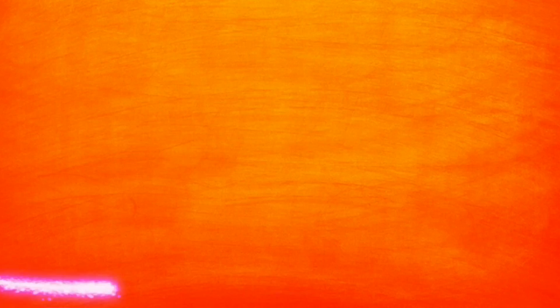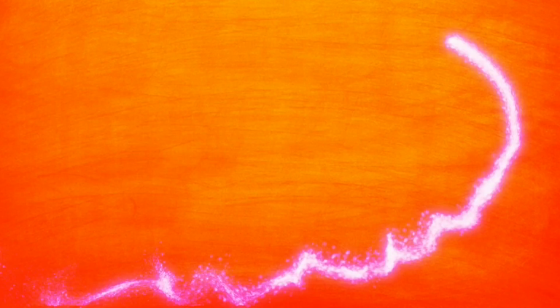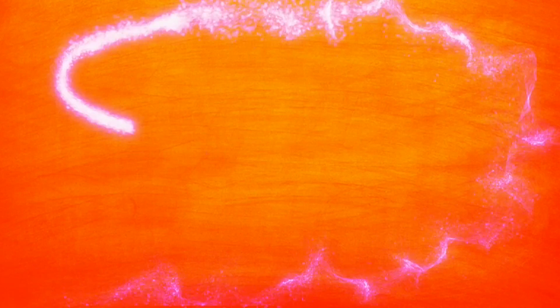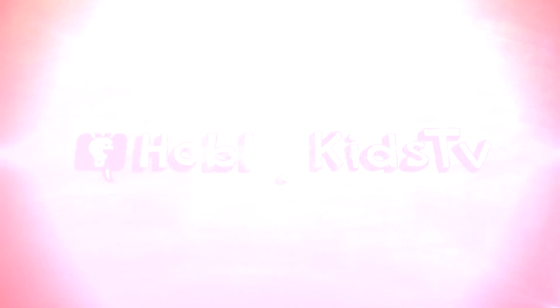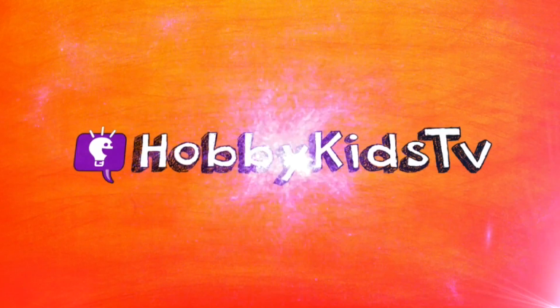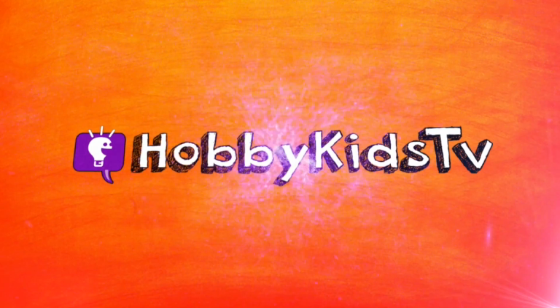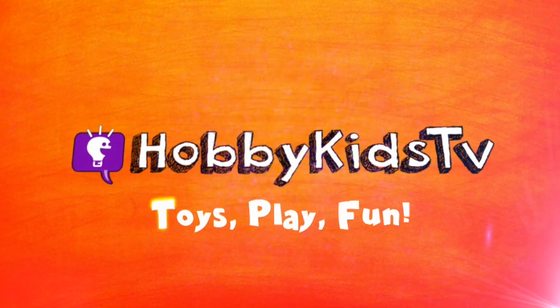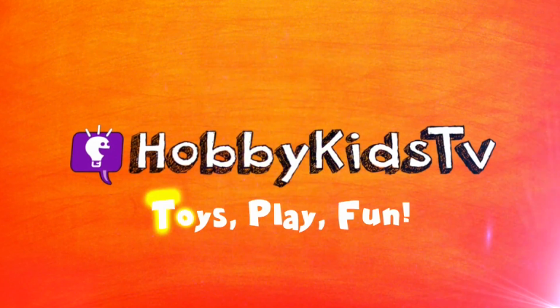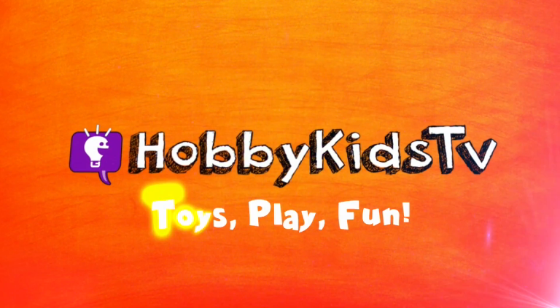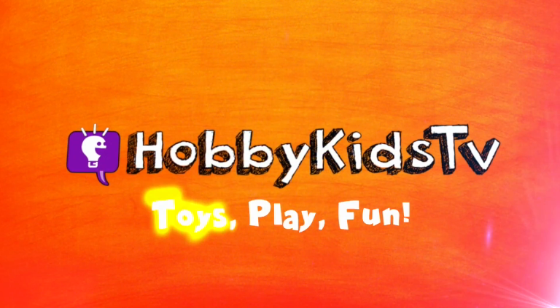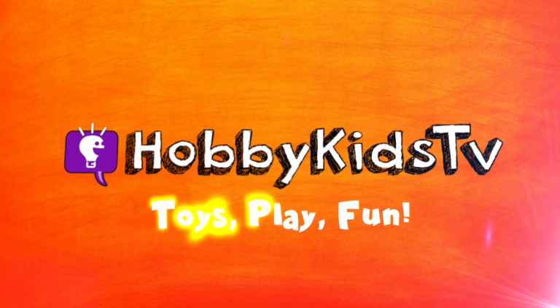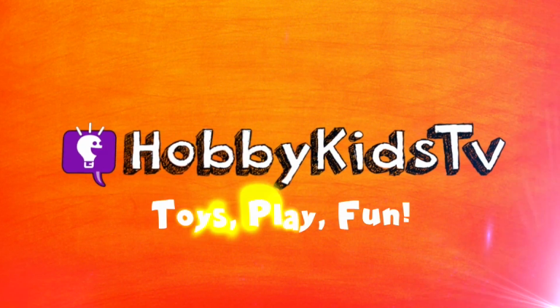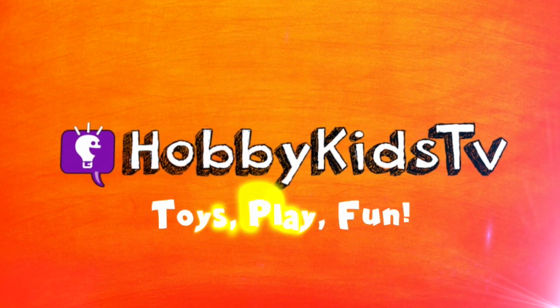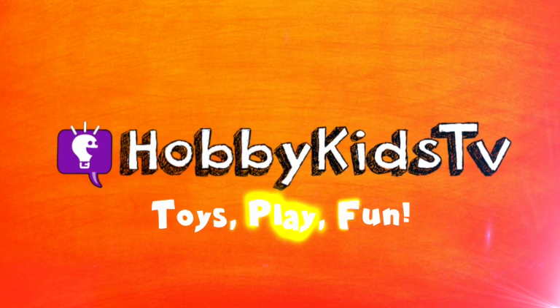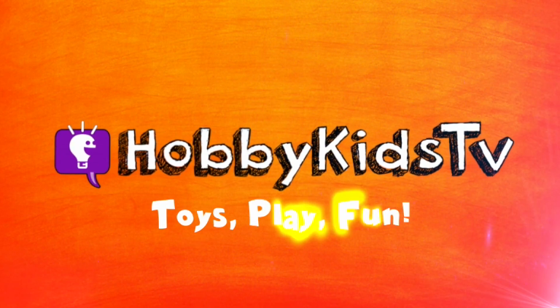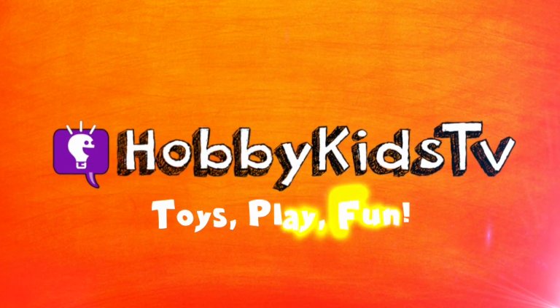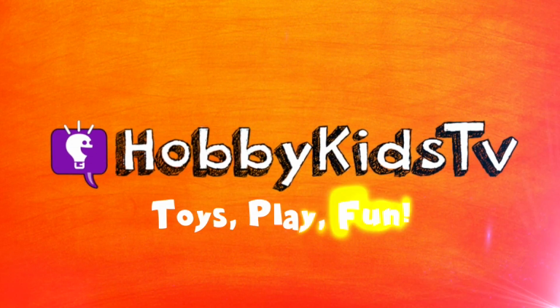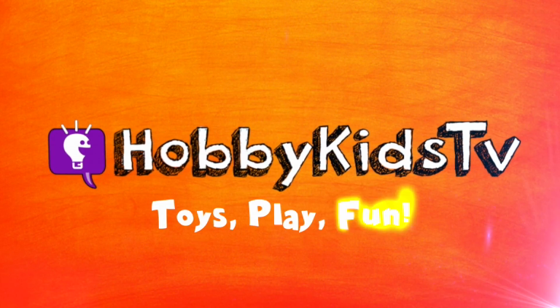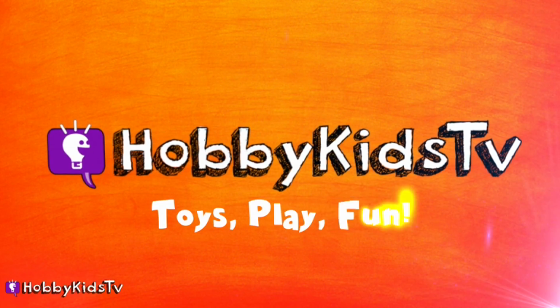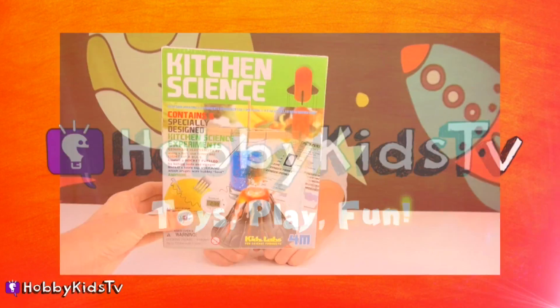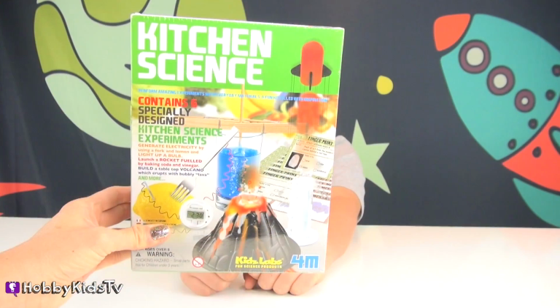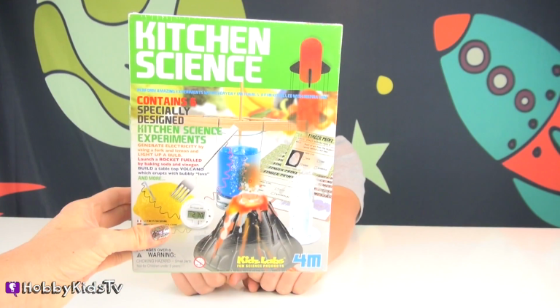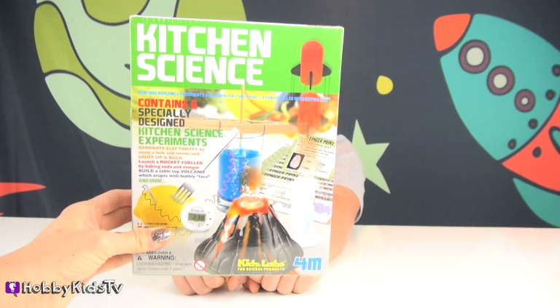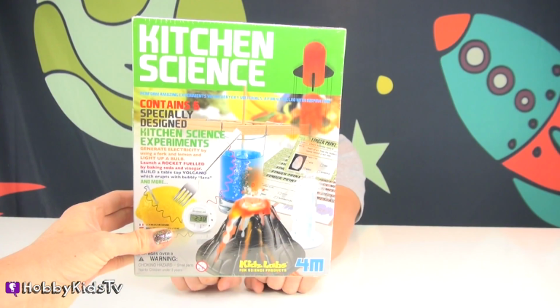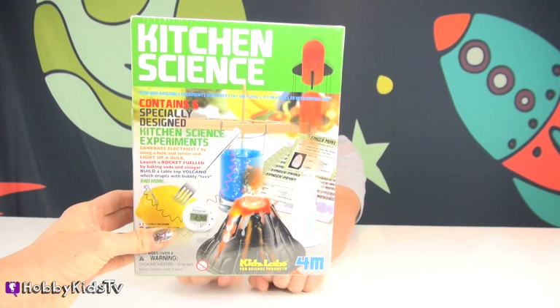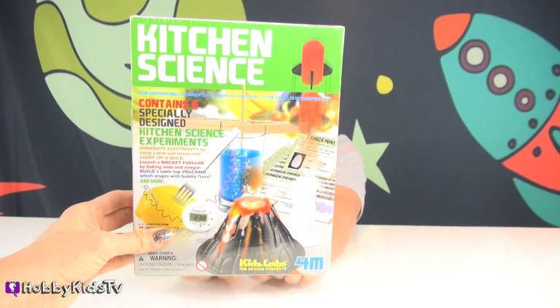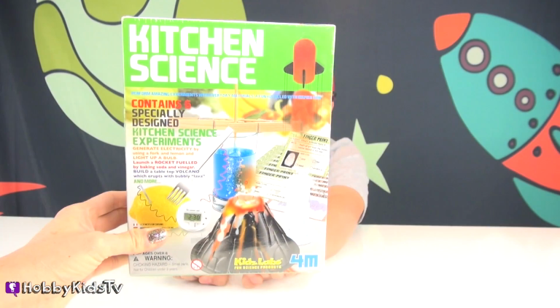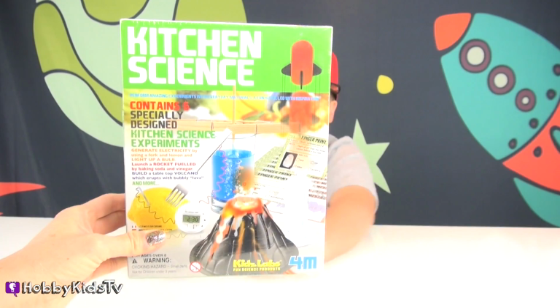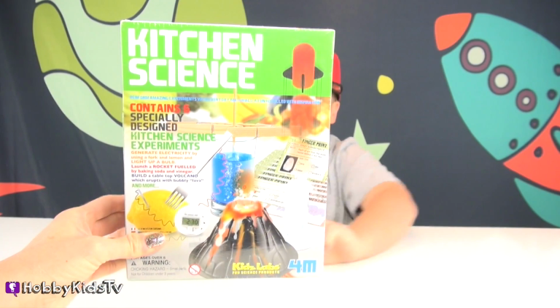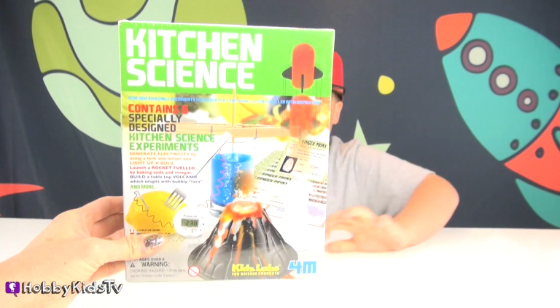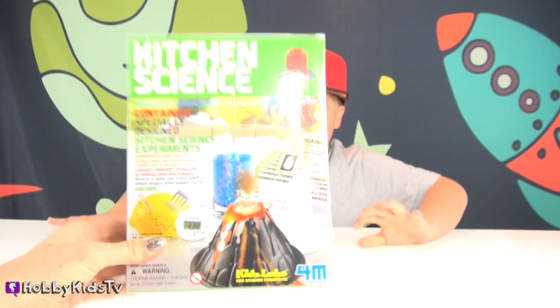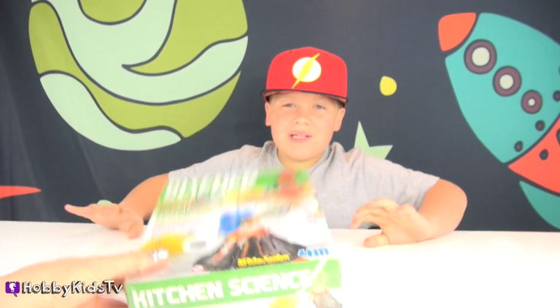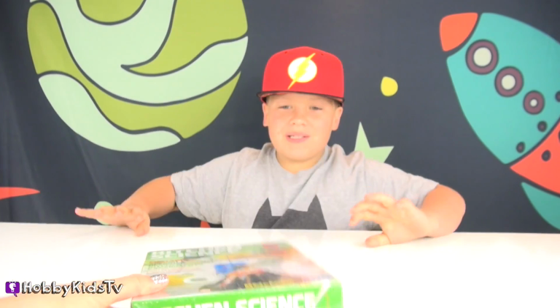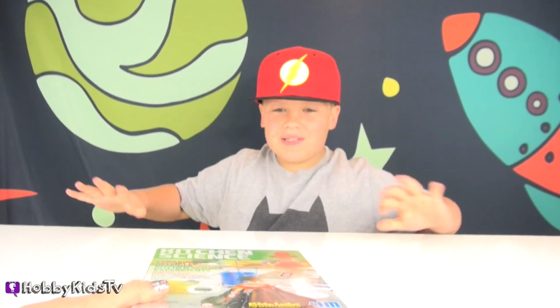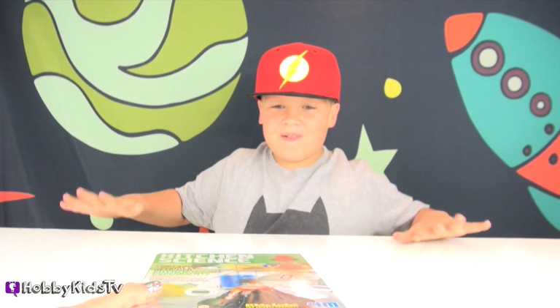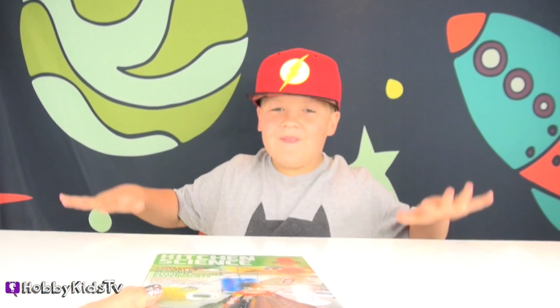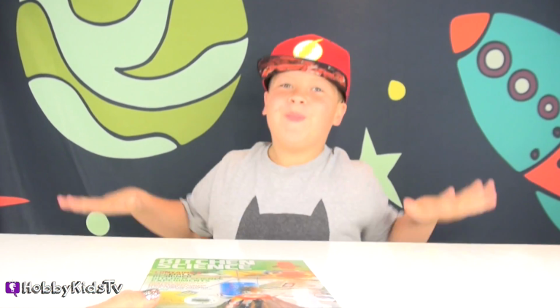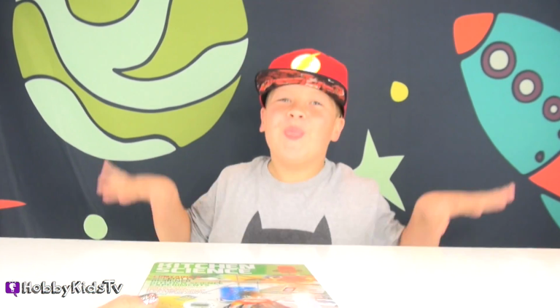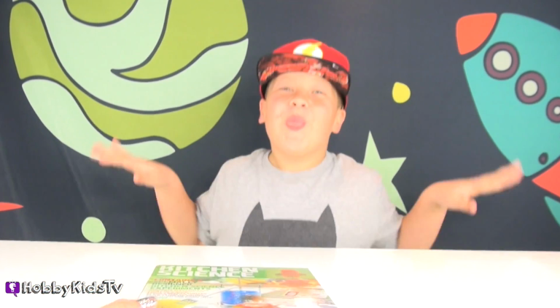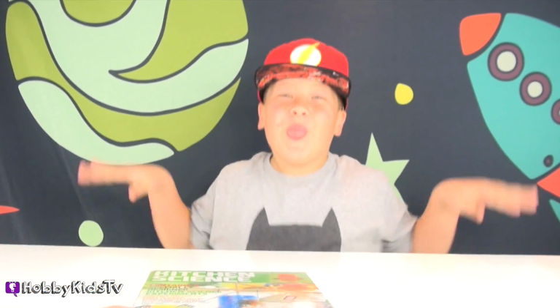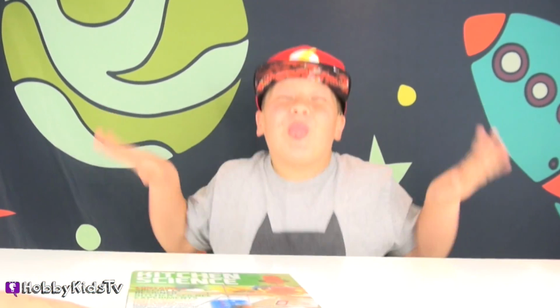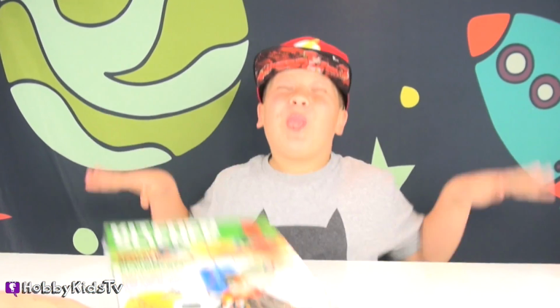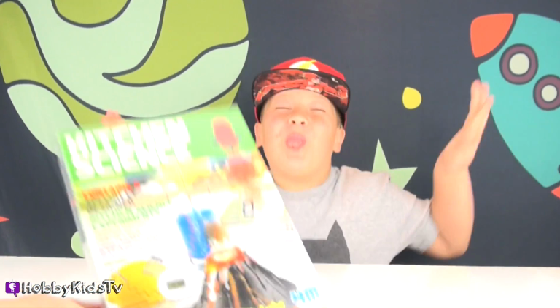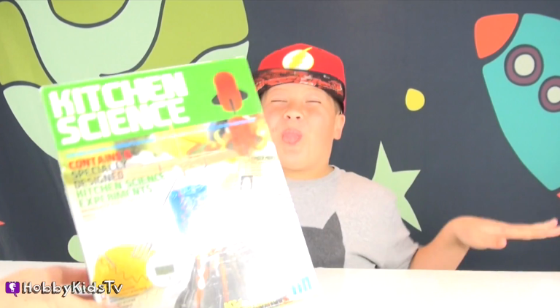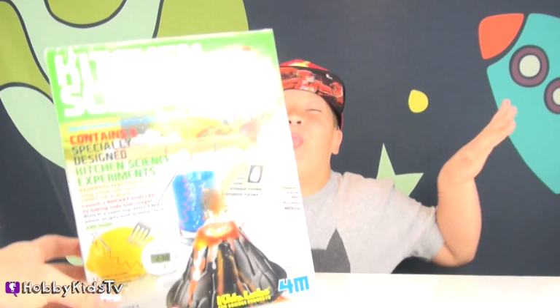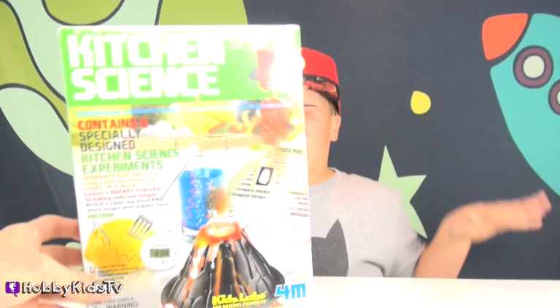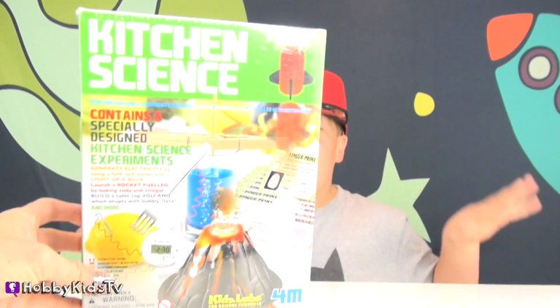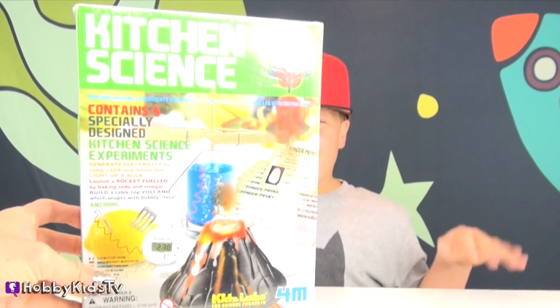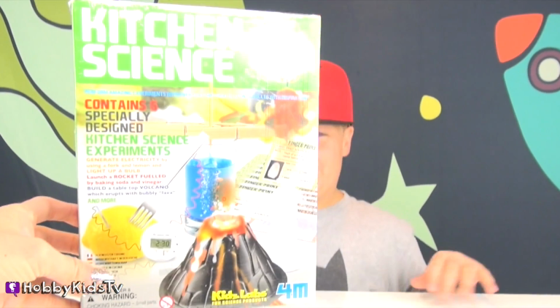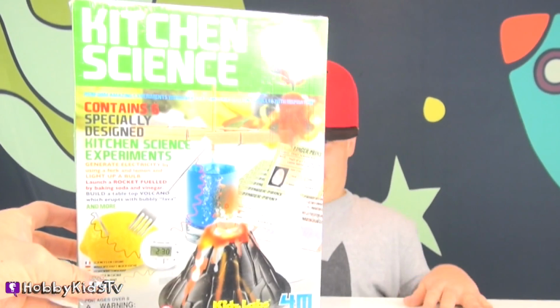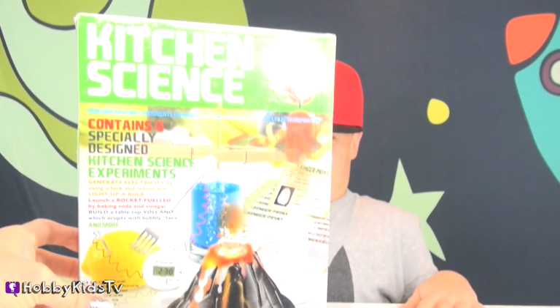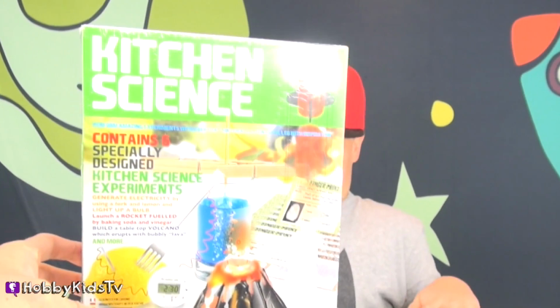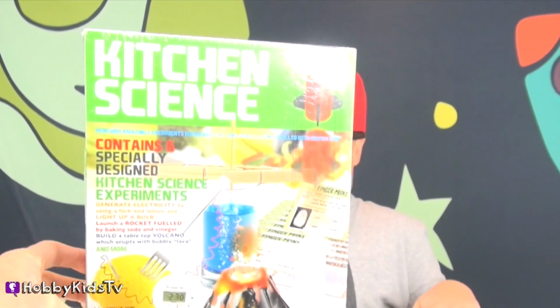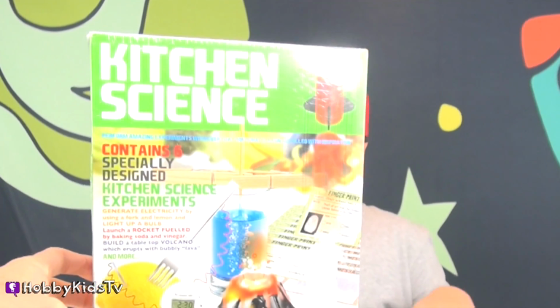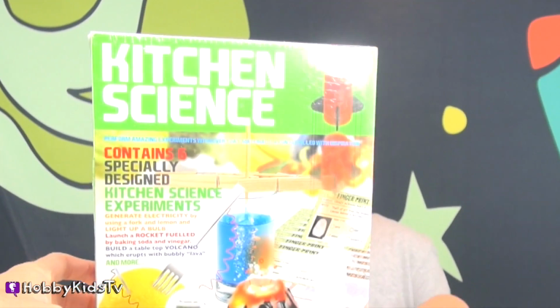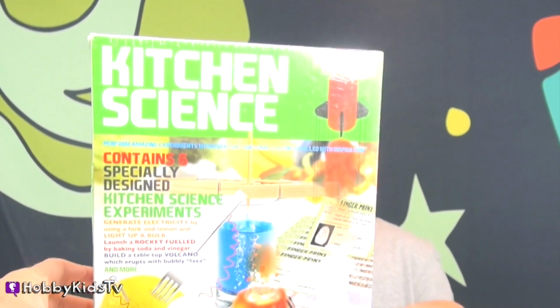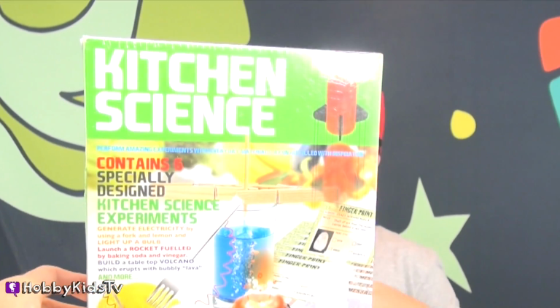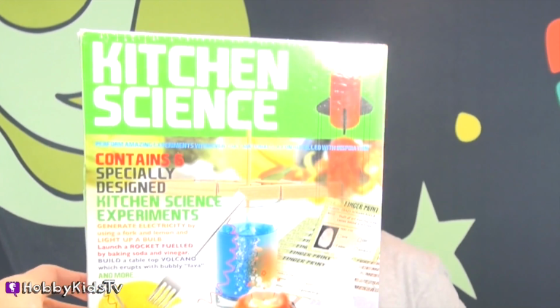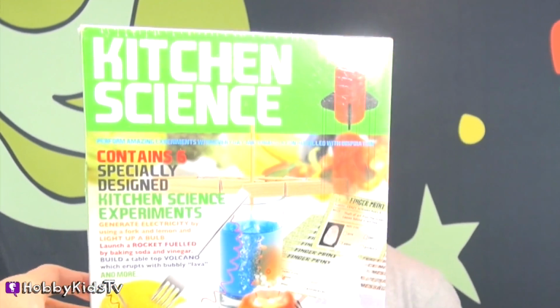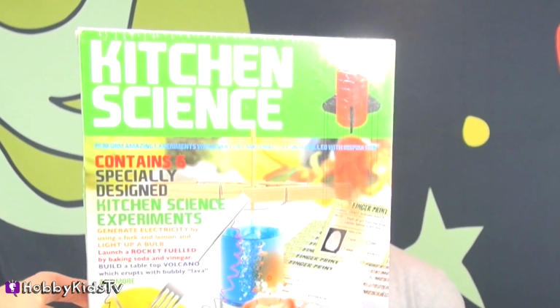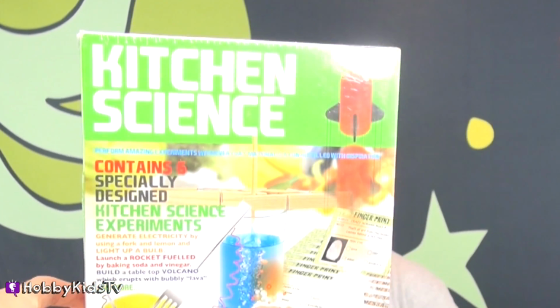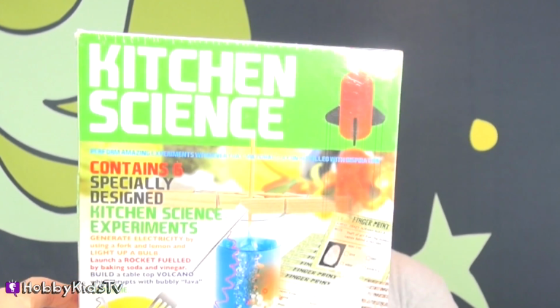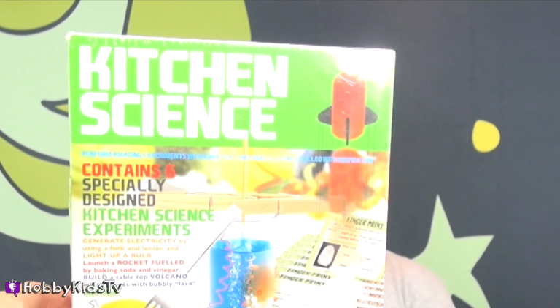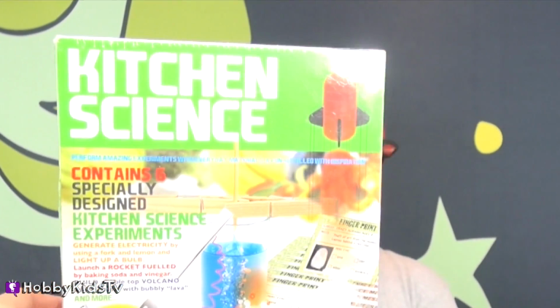Hobby Kids TV! Hi guys! I have Hobby Tiger here, and this is Hobby Sis, and we are playing with Kitchen Science.